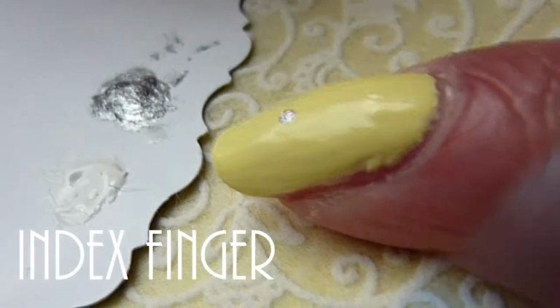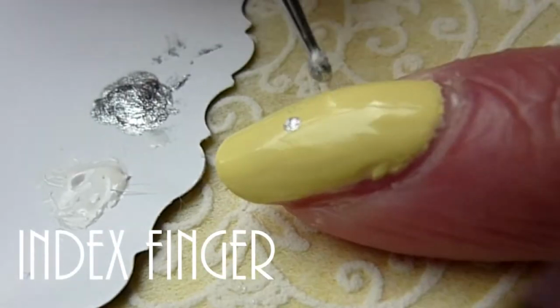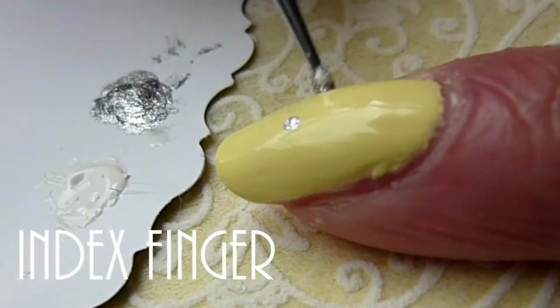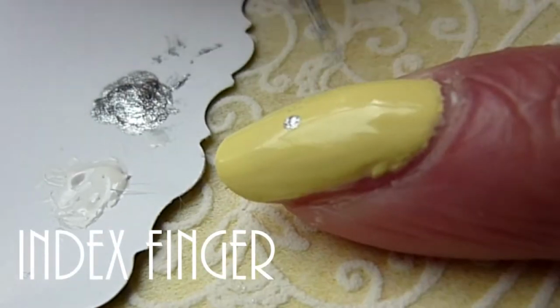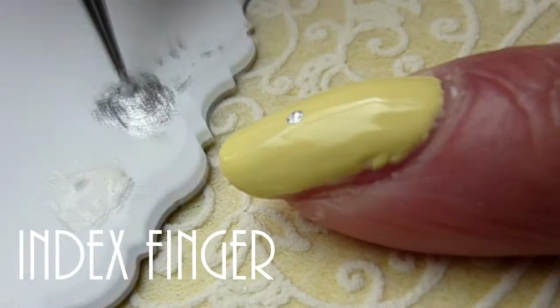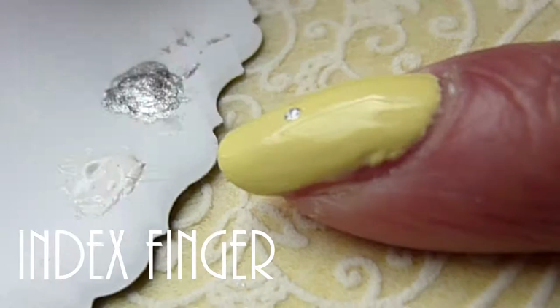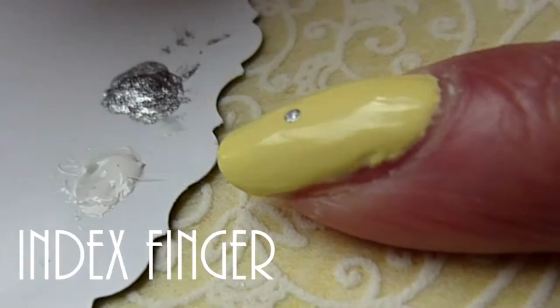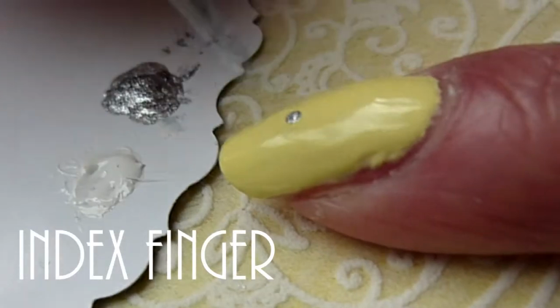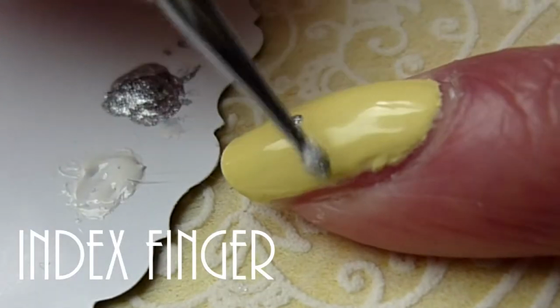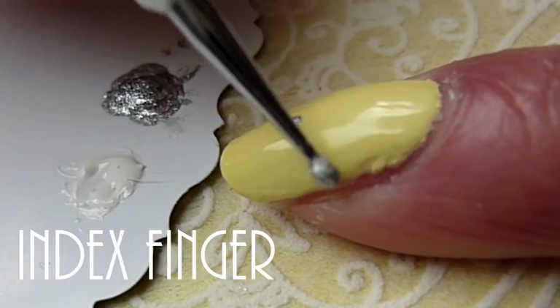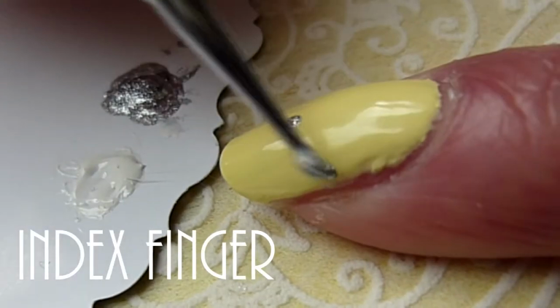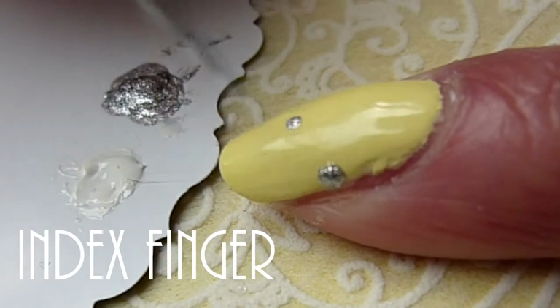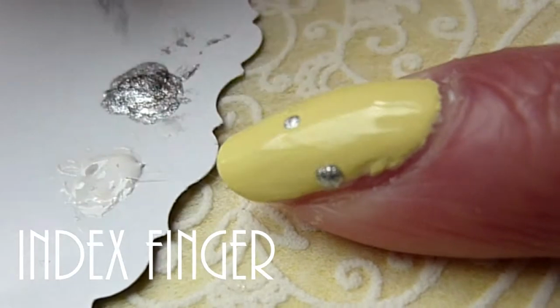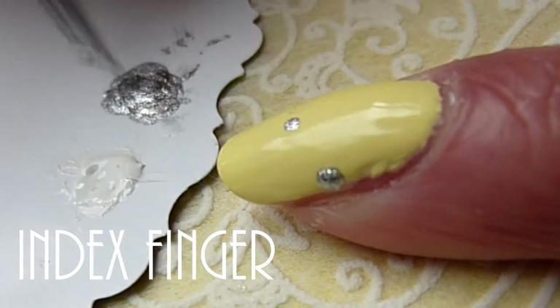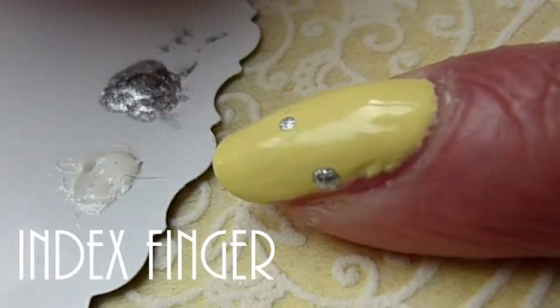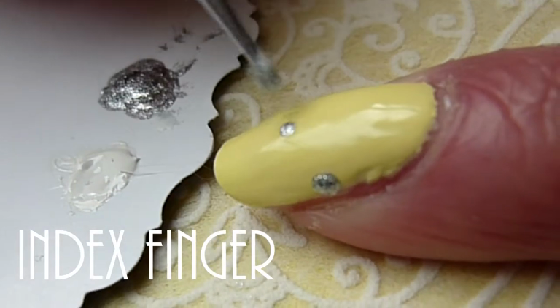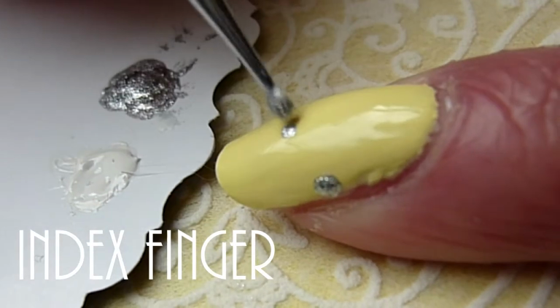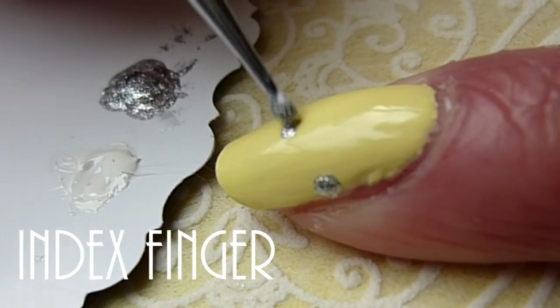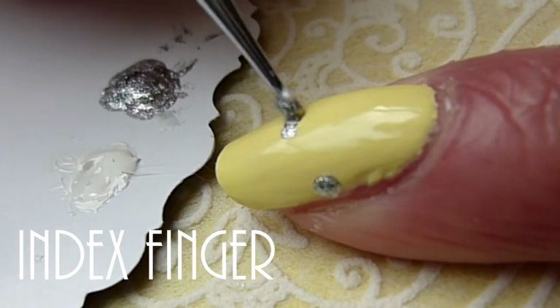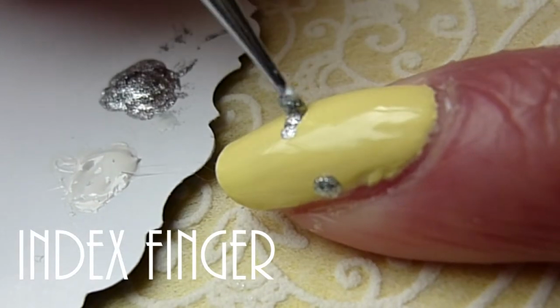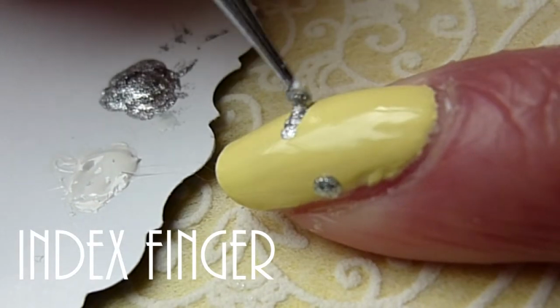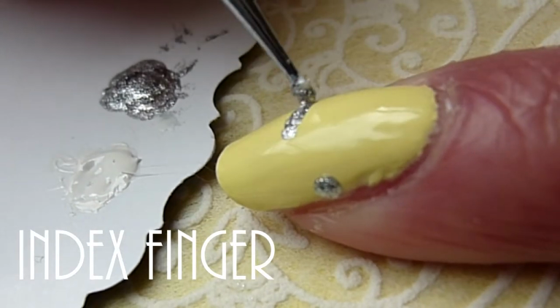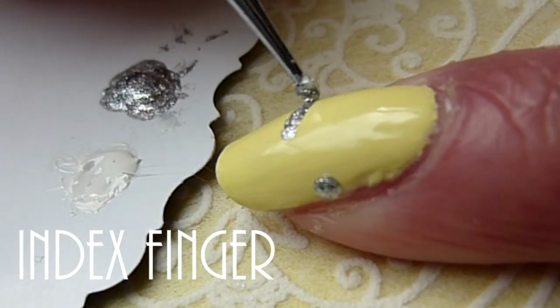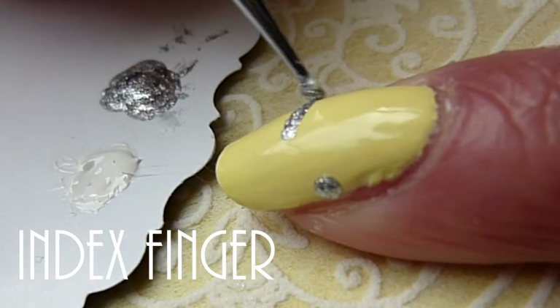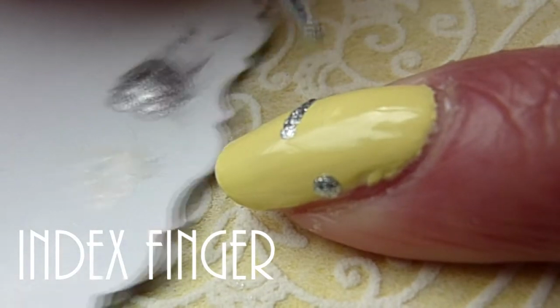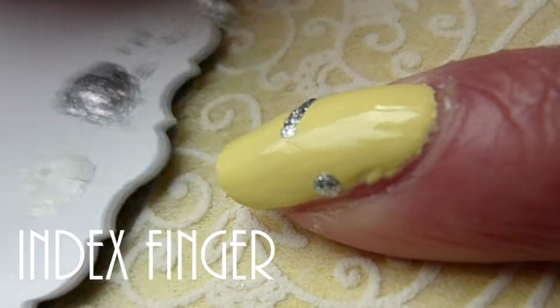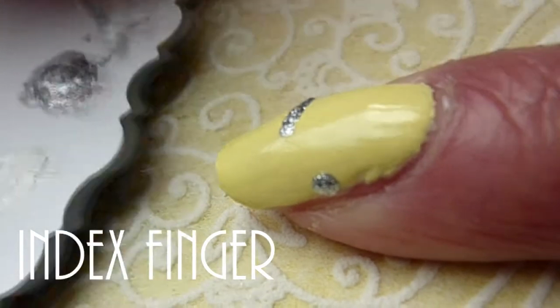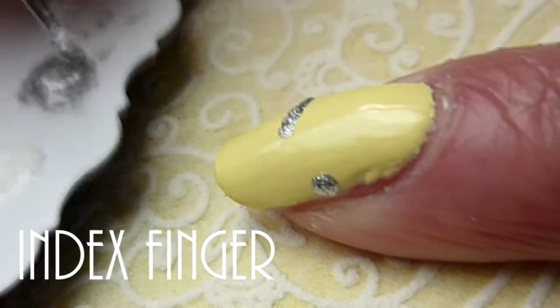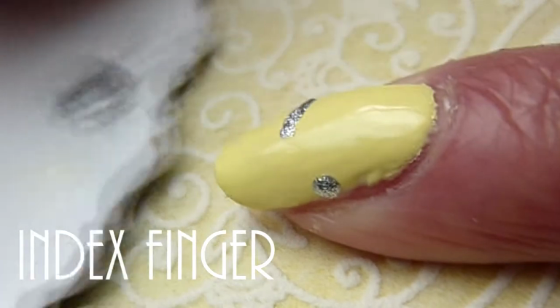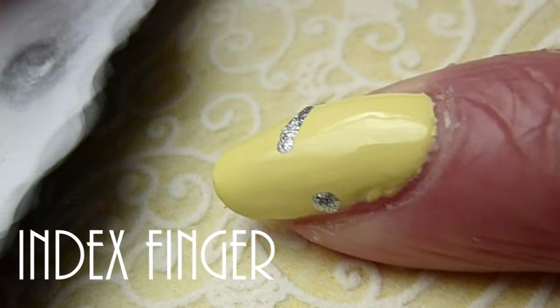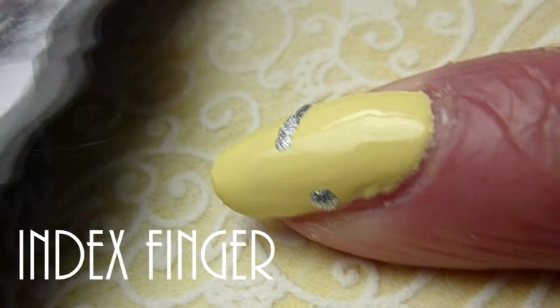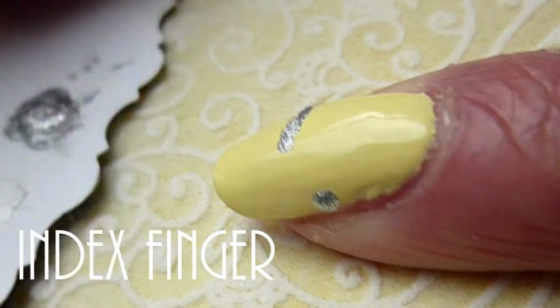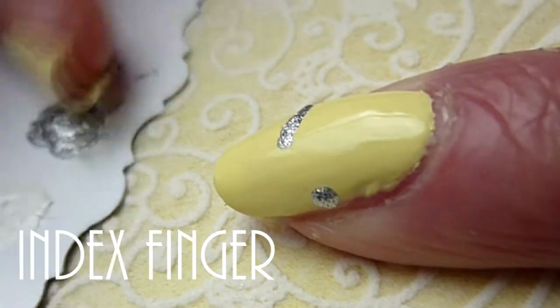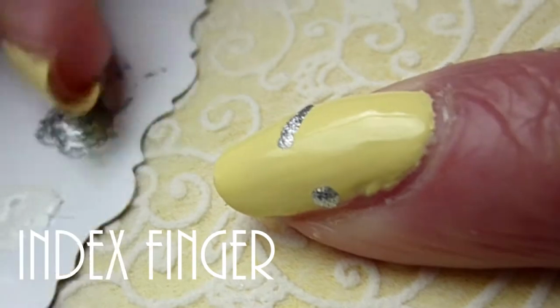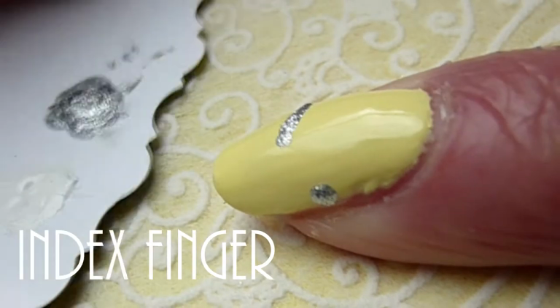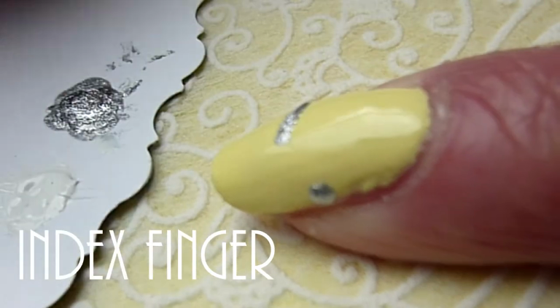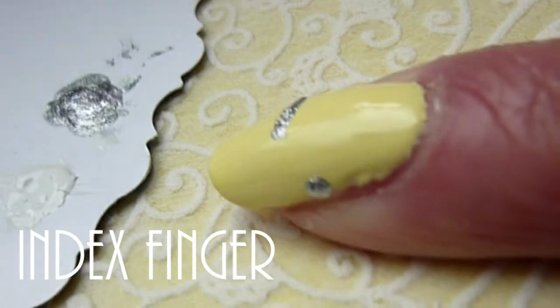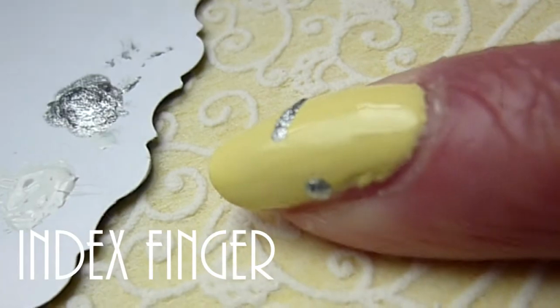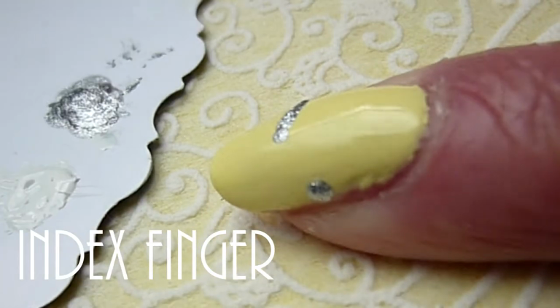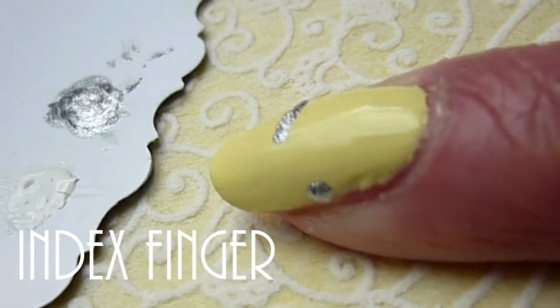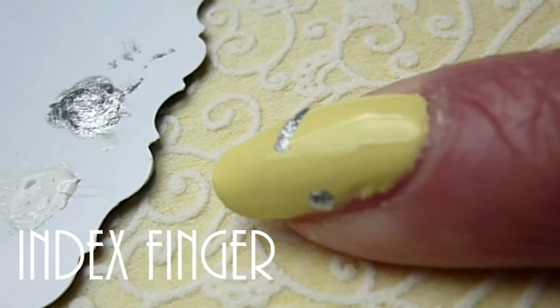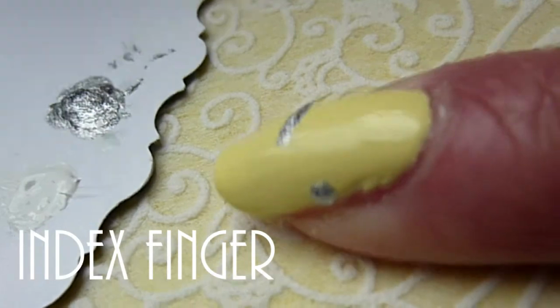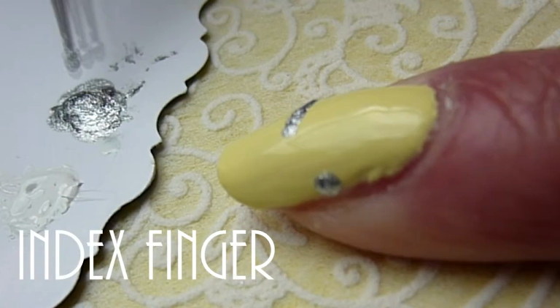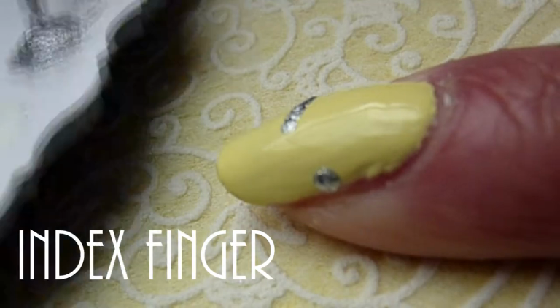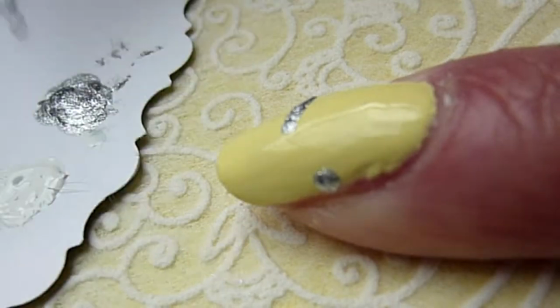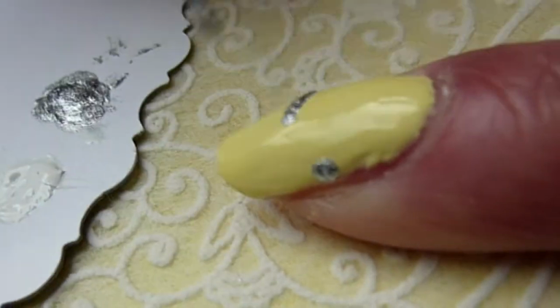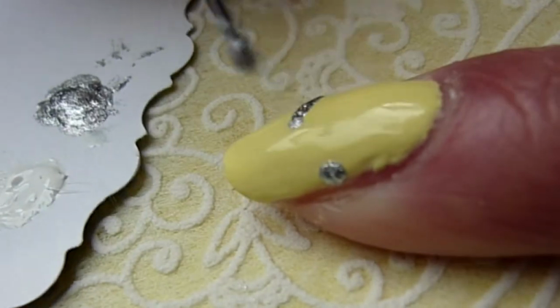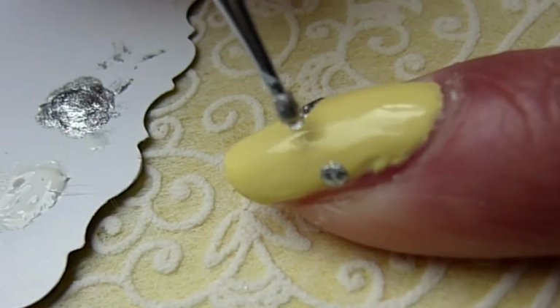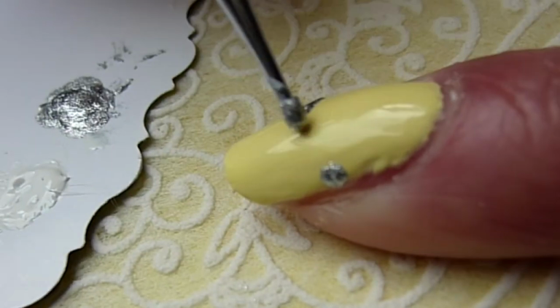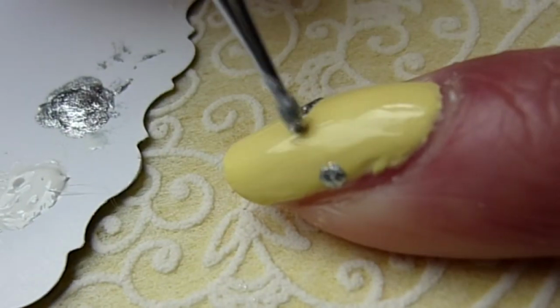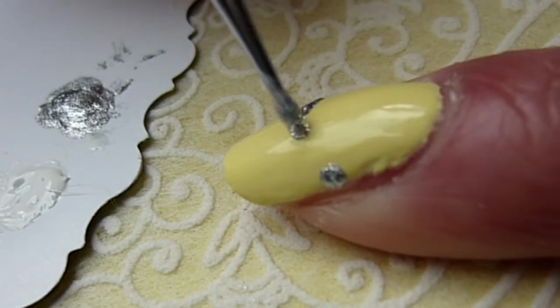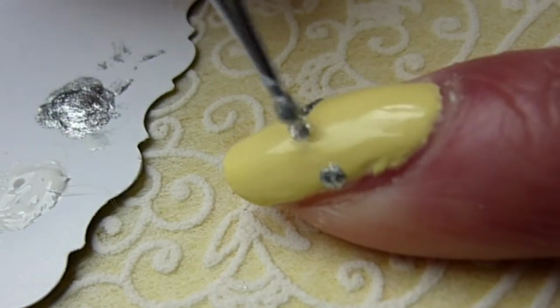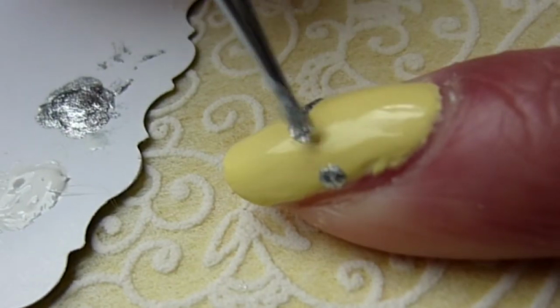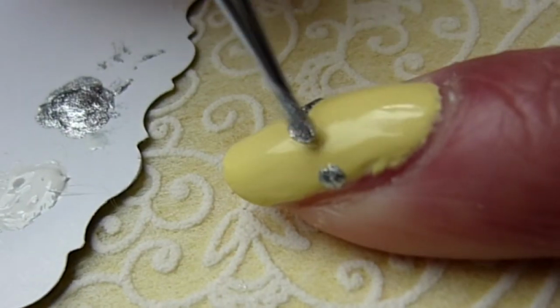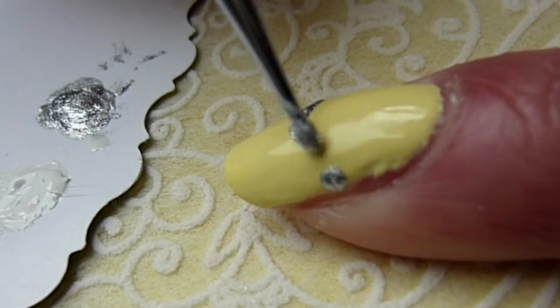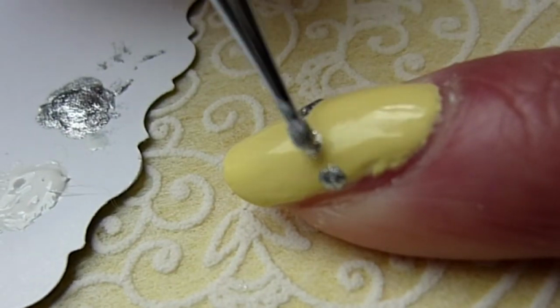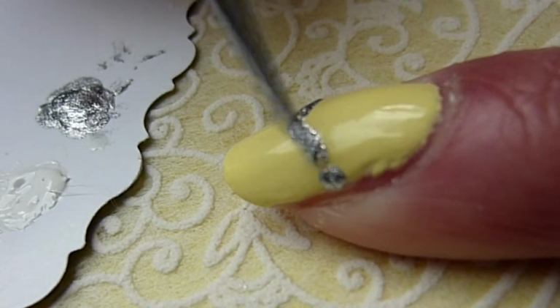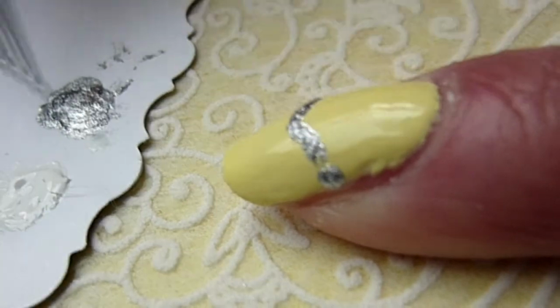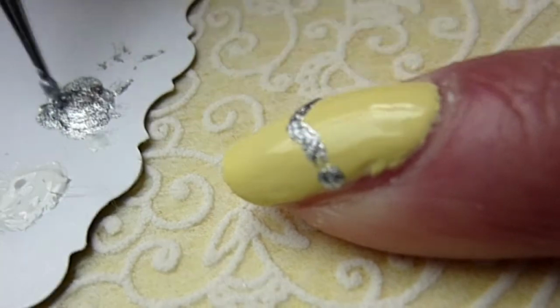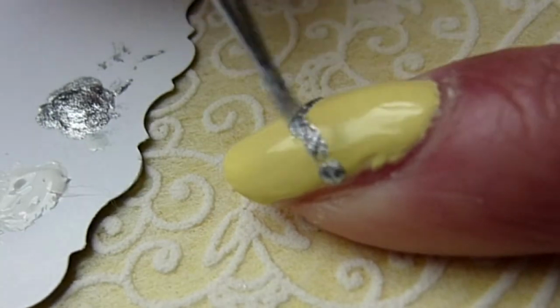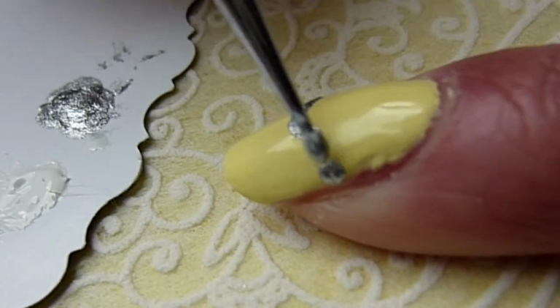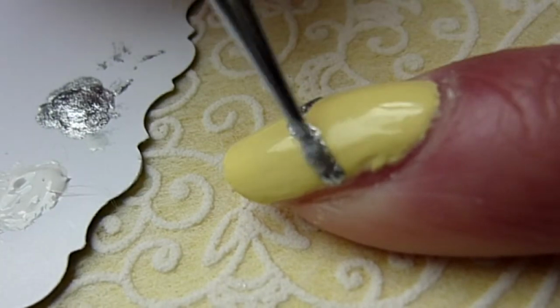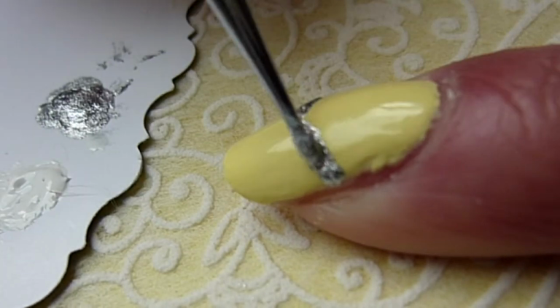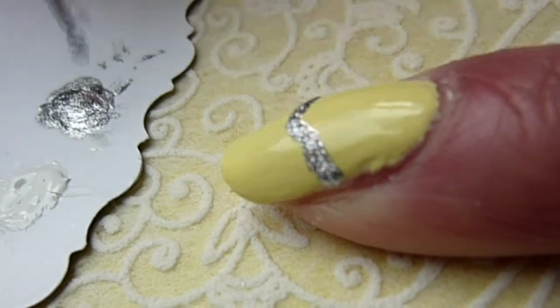The index finger gets three arrows. Start with the silver one in the middle and go on with the white and the Lotus polish.